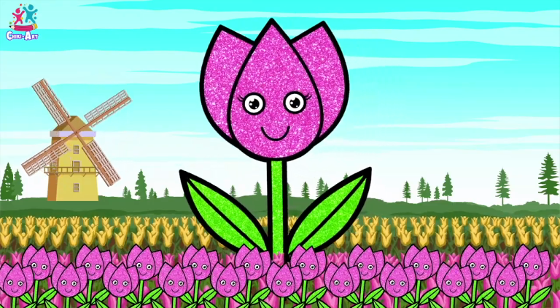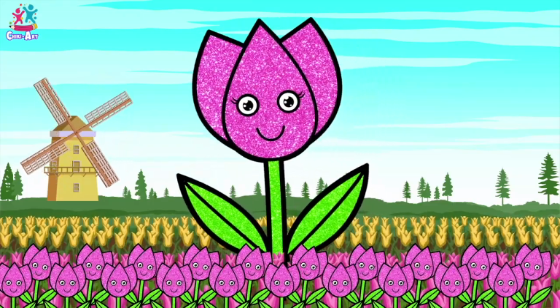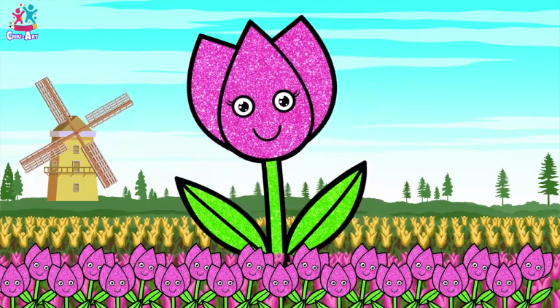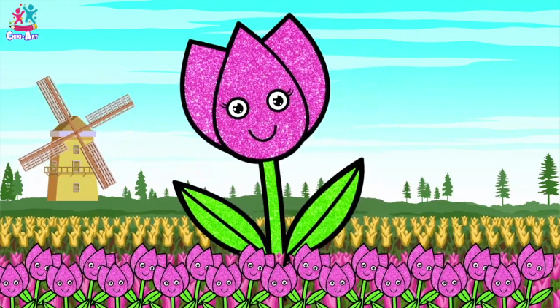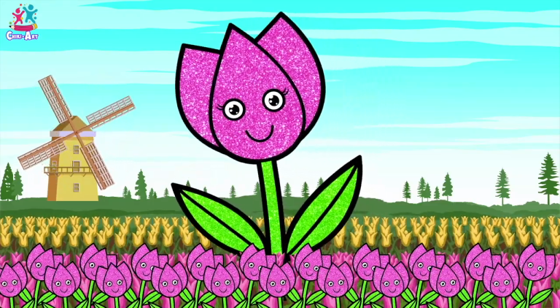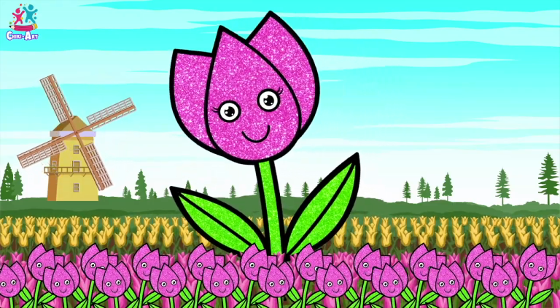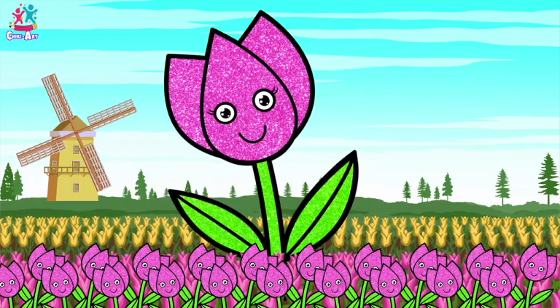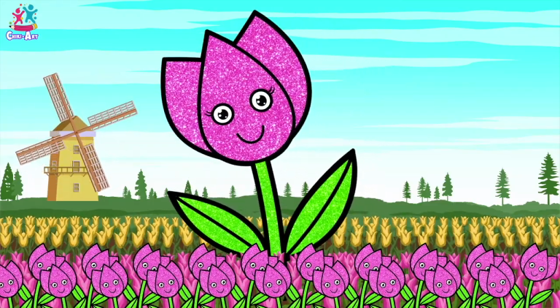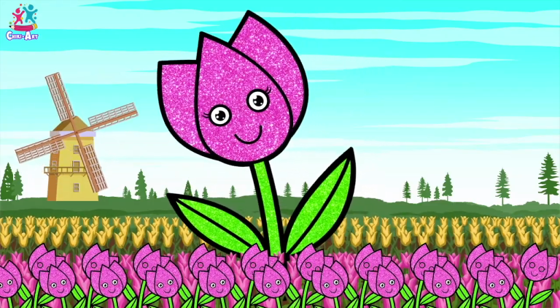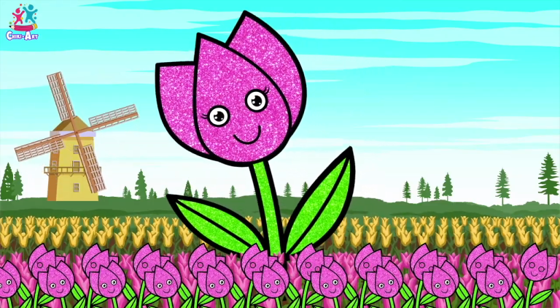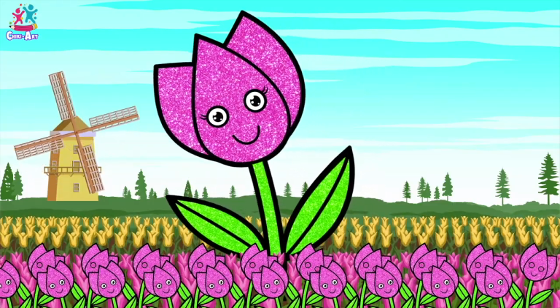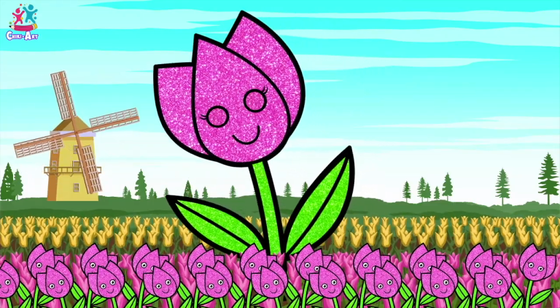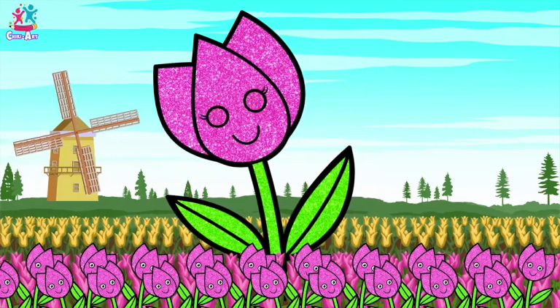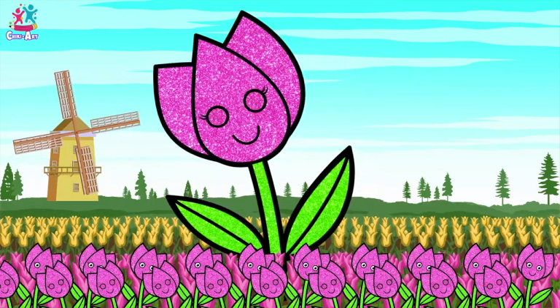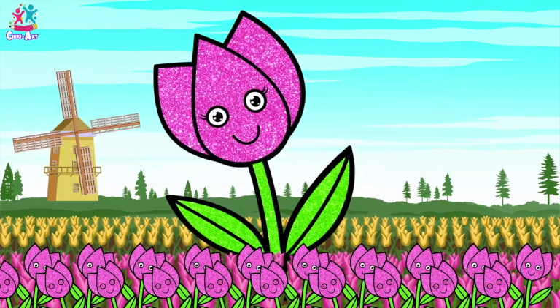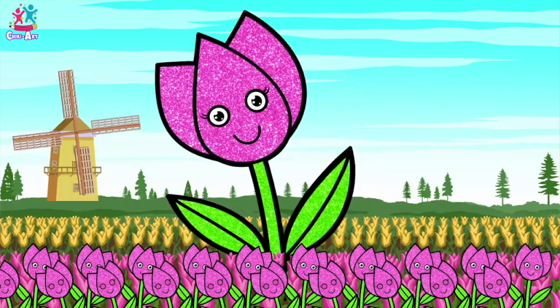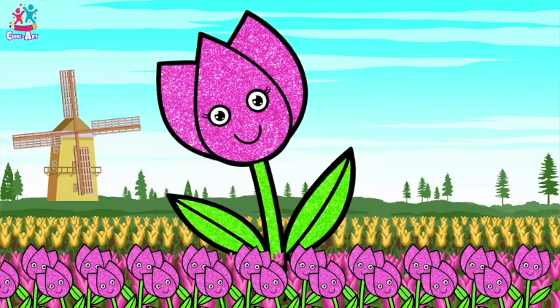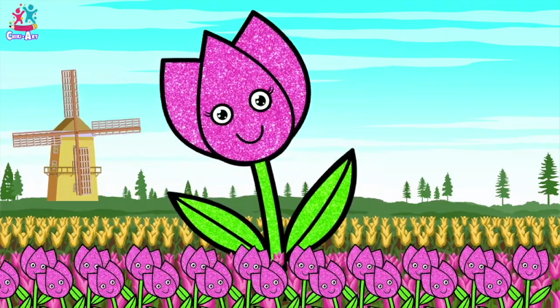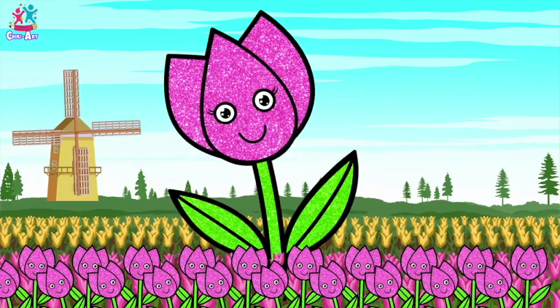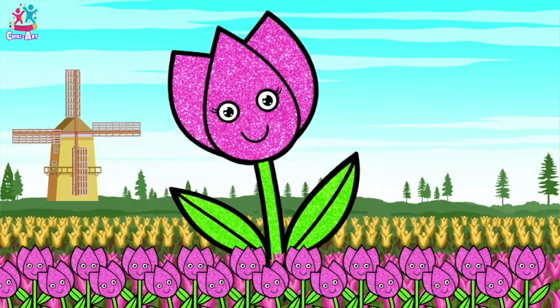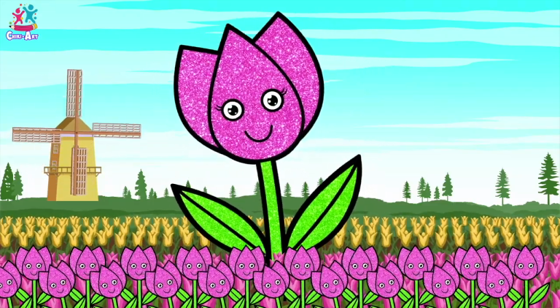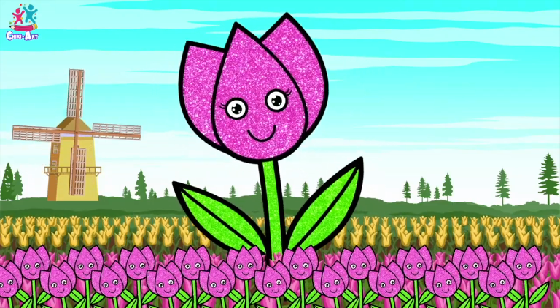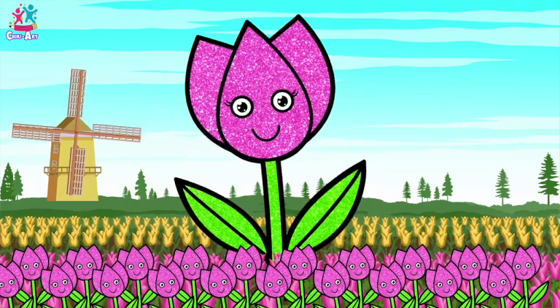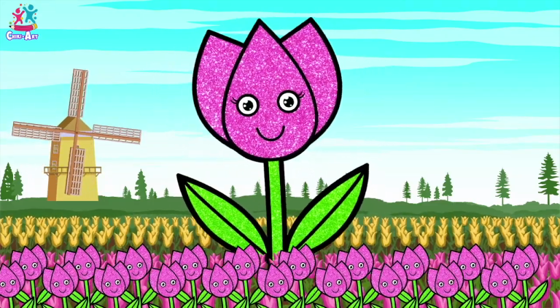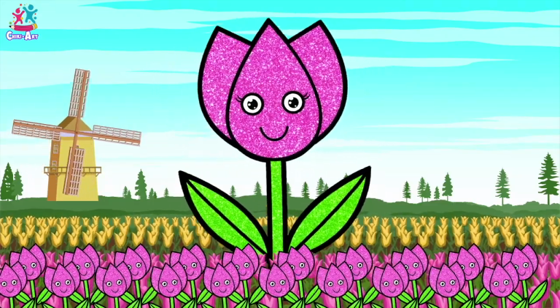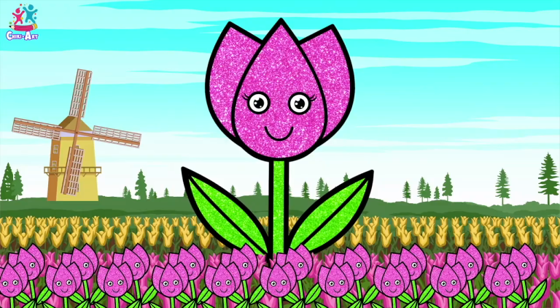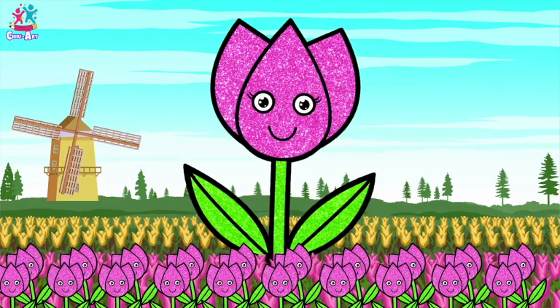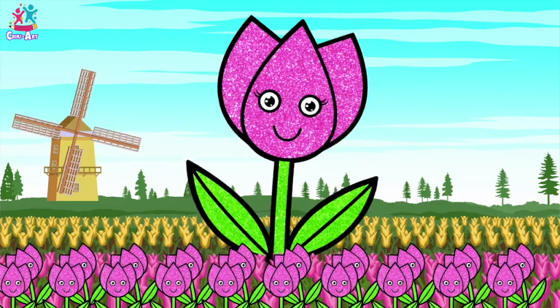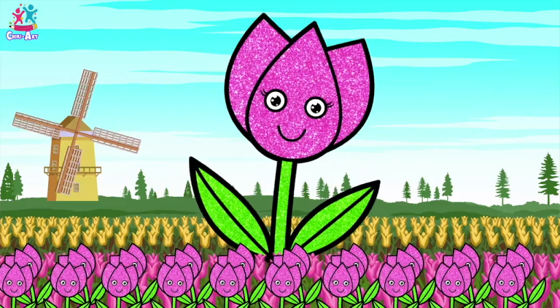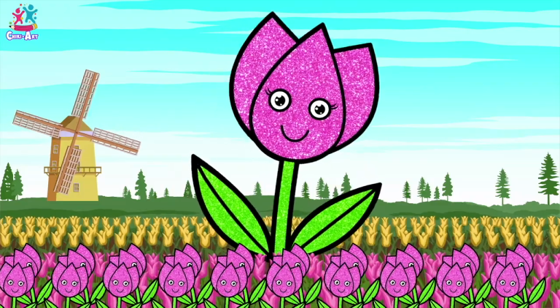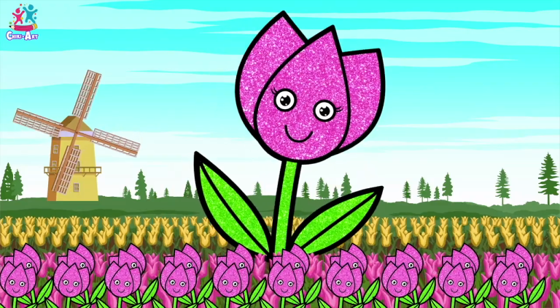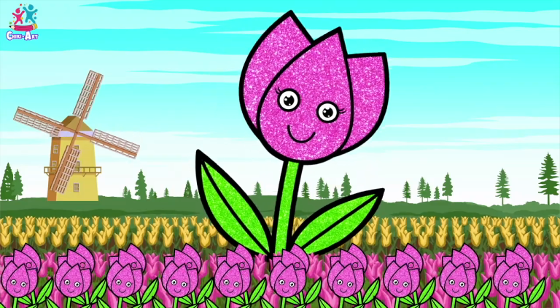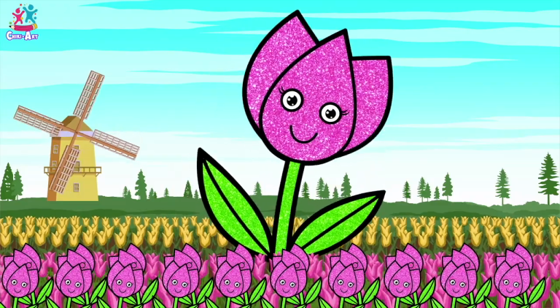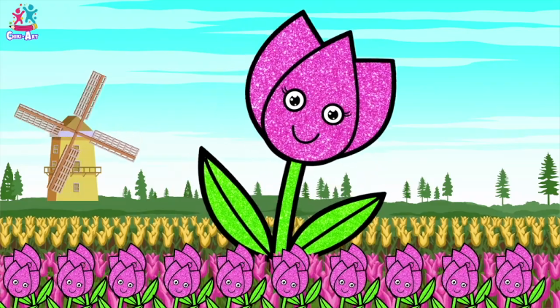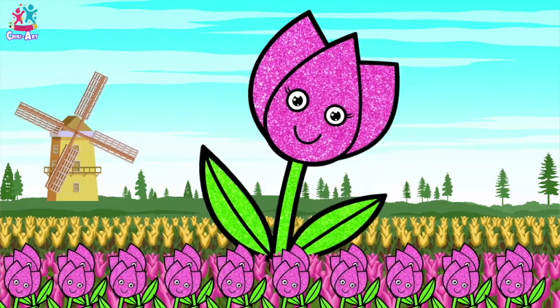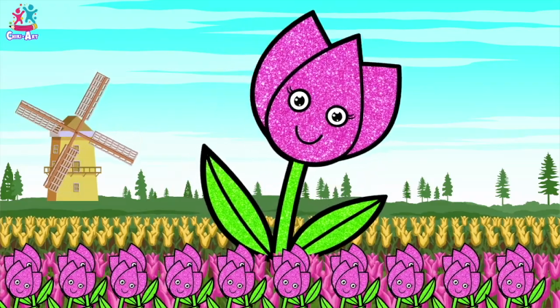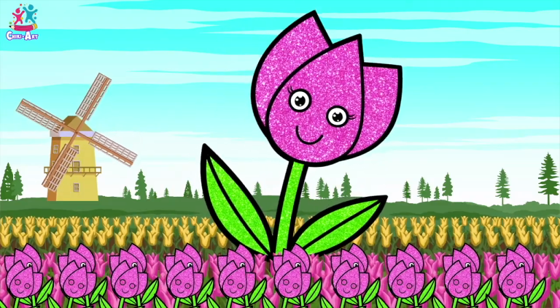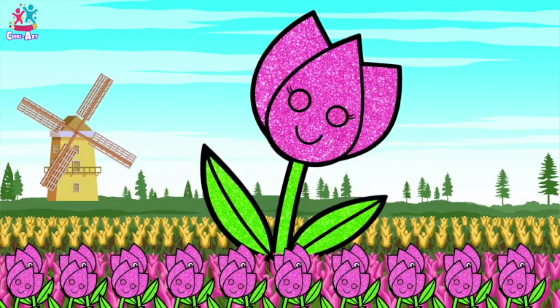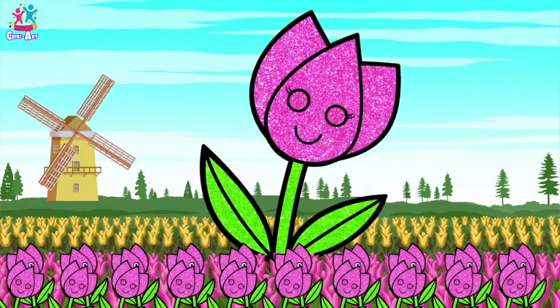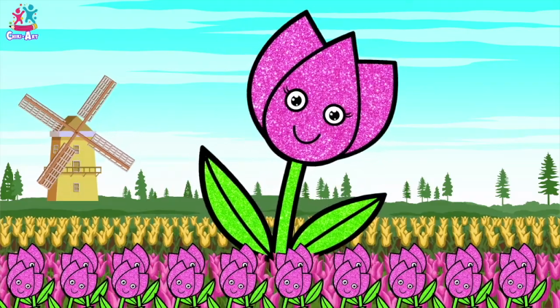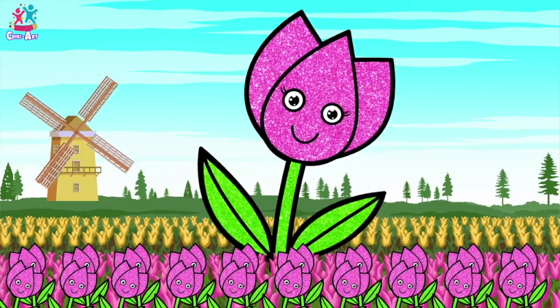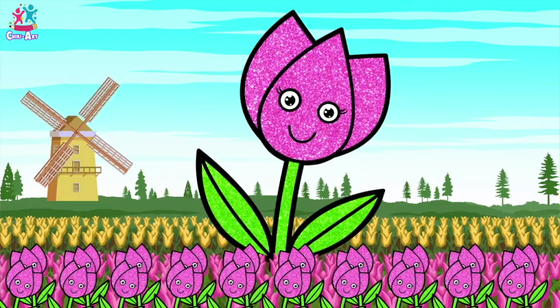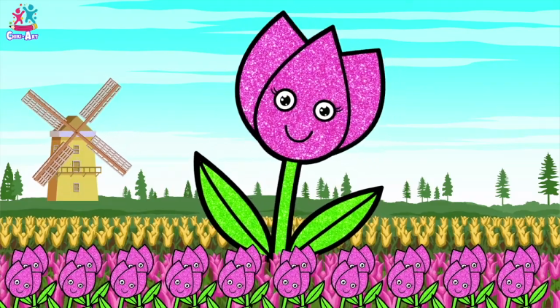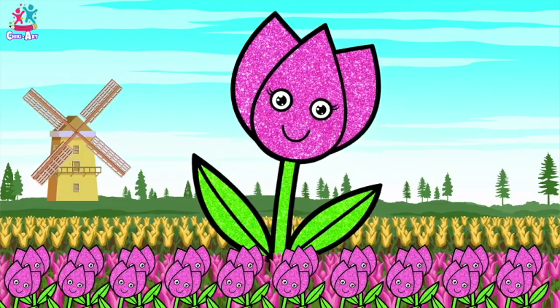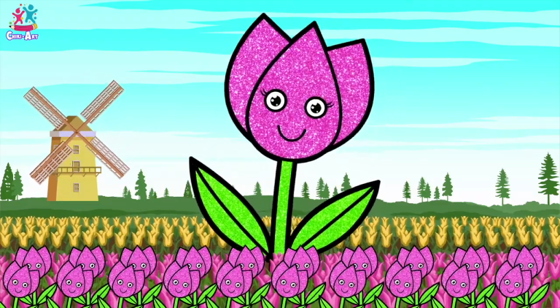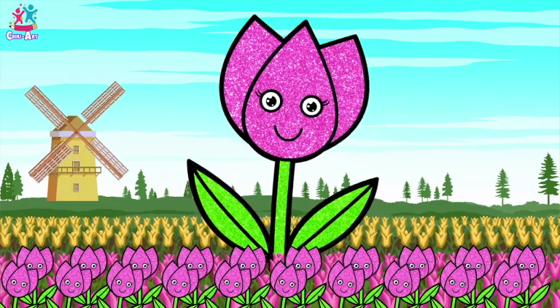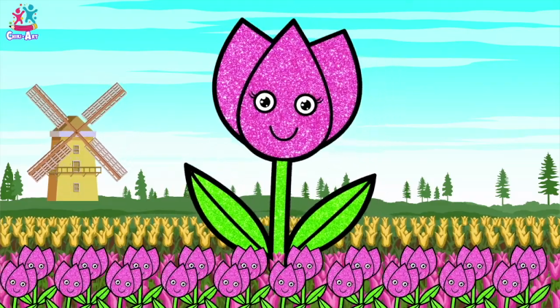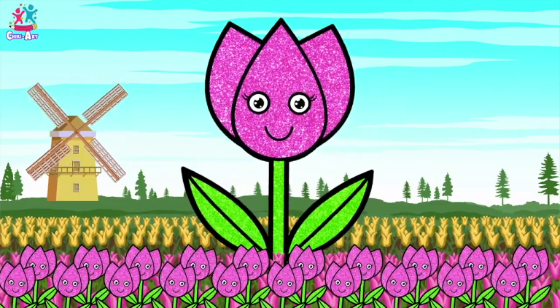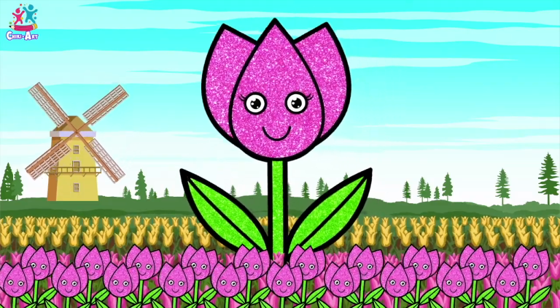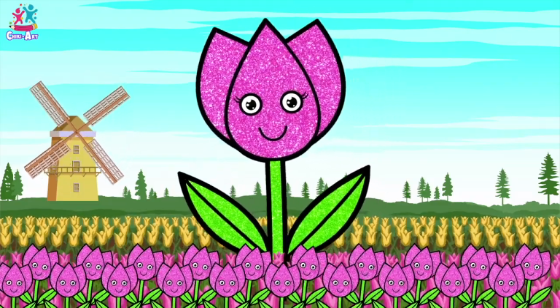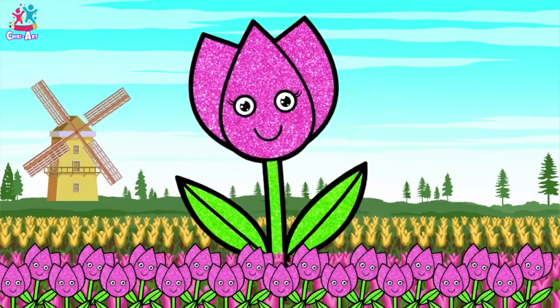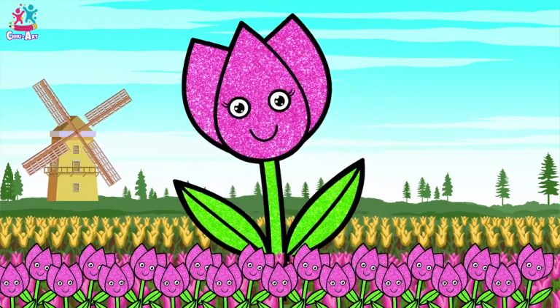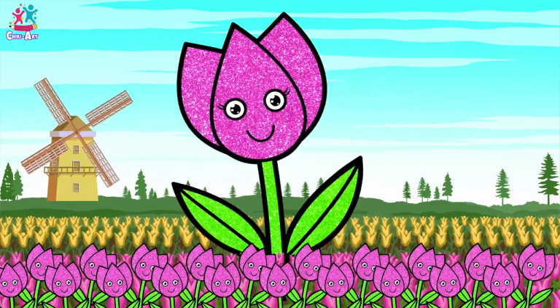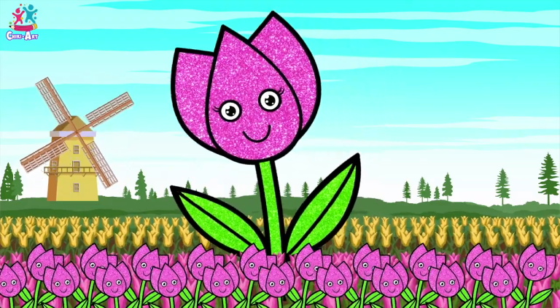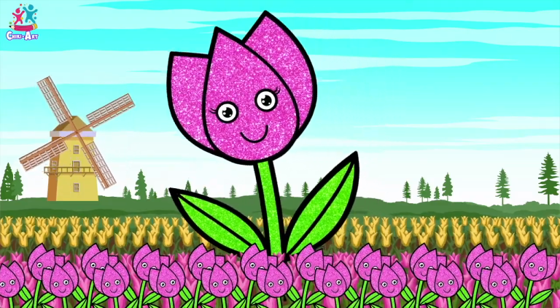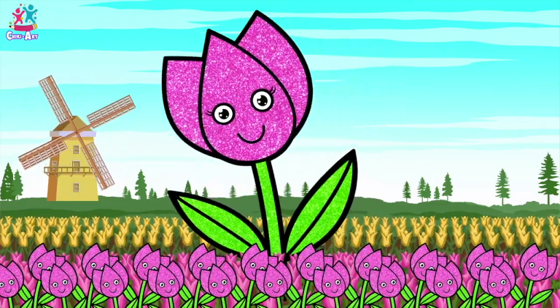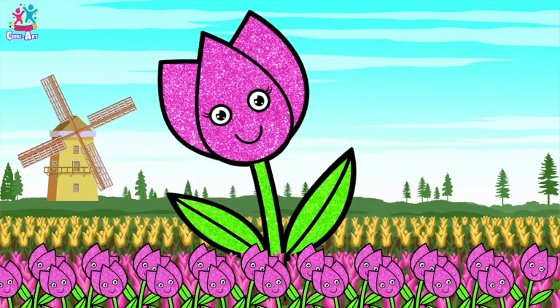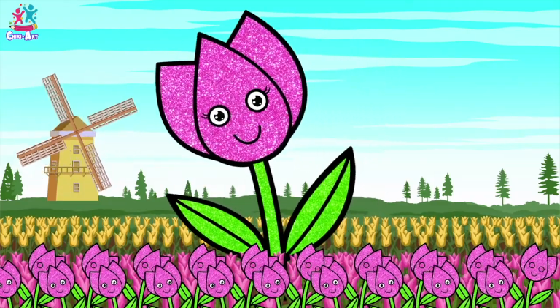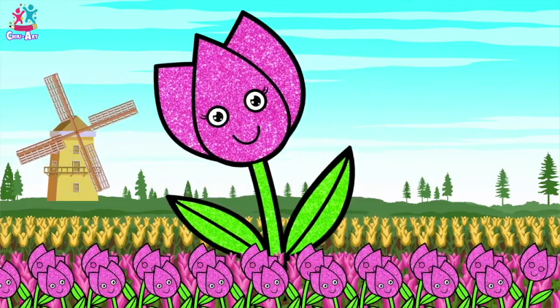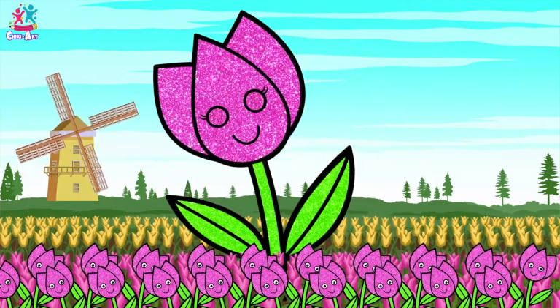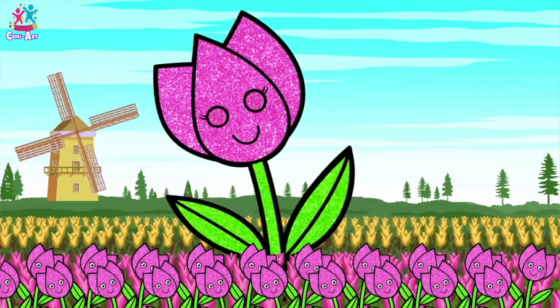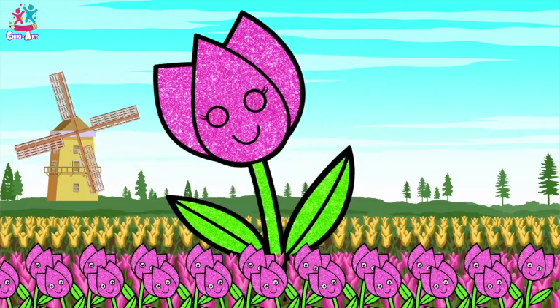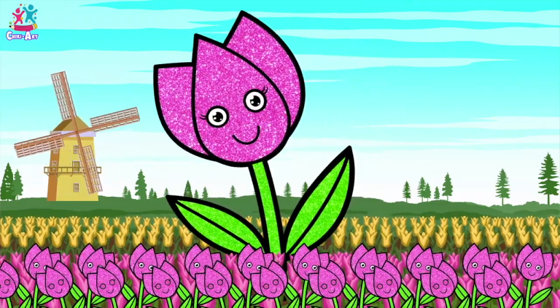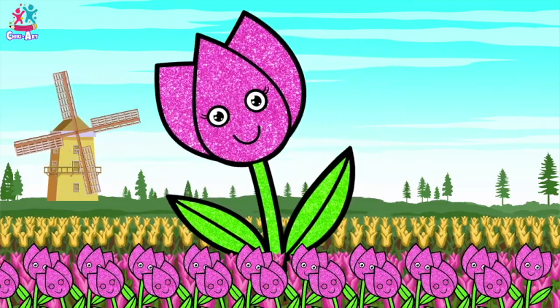Look, there's even yellow ones in the background. And a windmill. Brilliant. Go on. Give it a go.